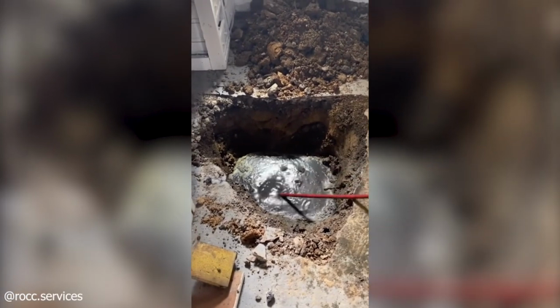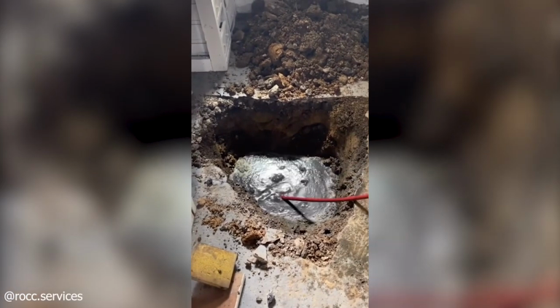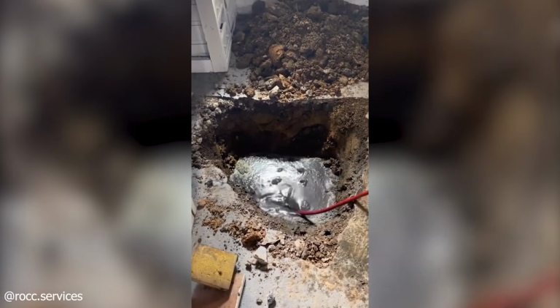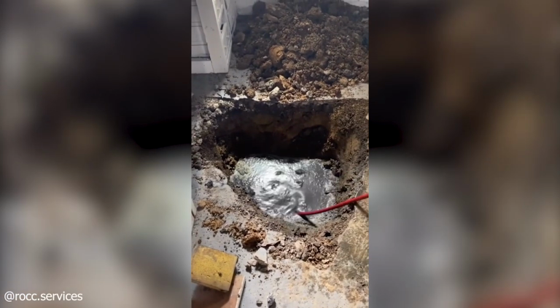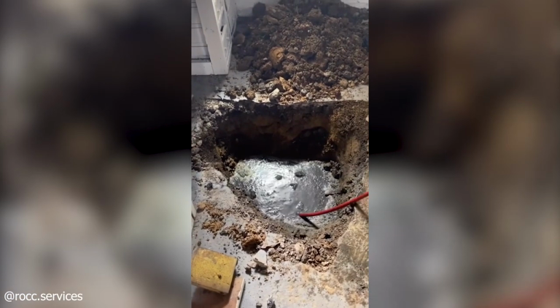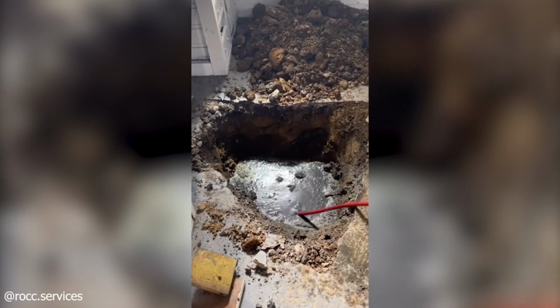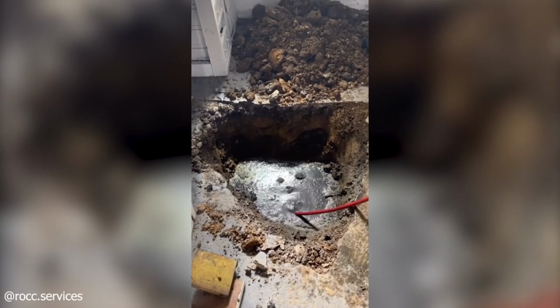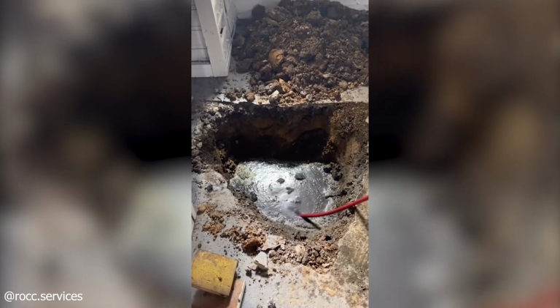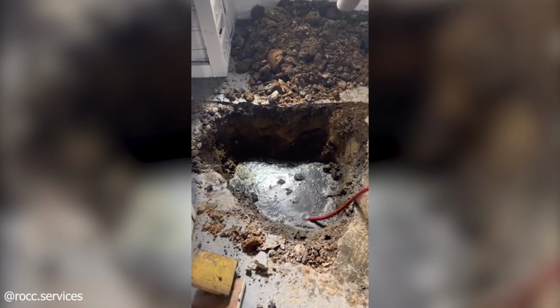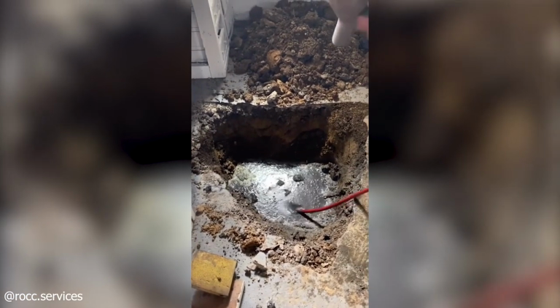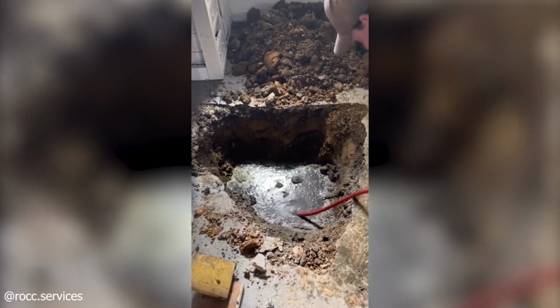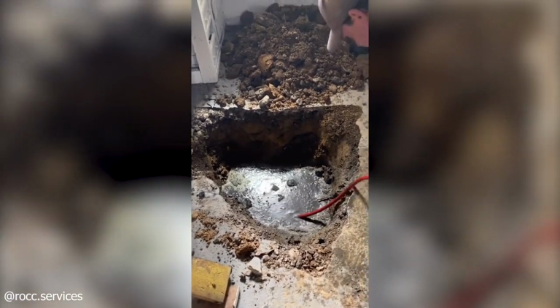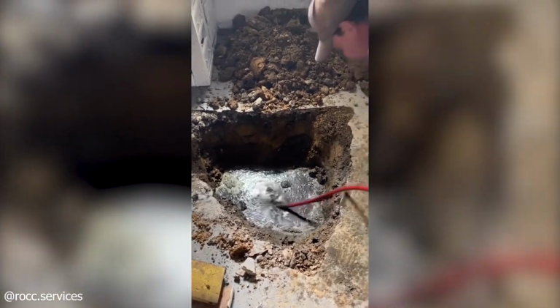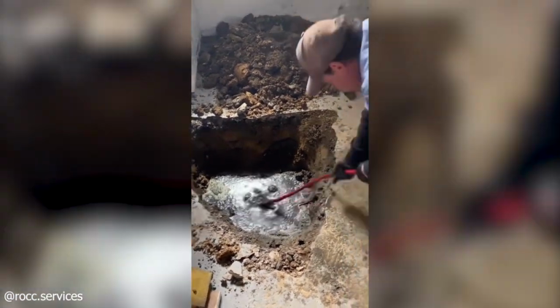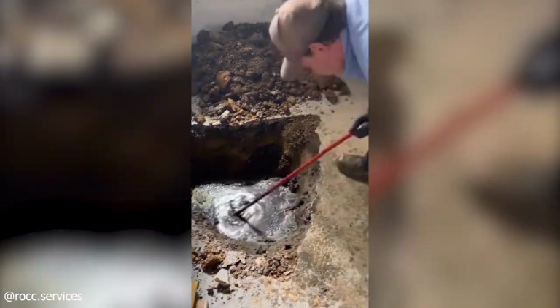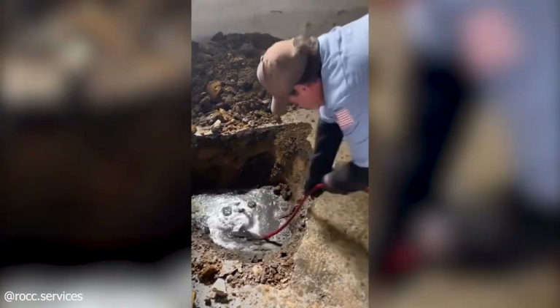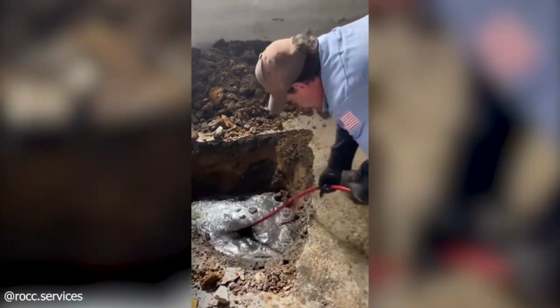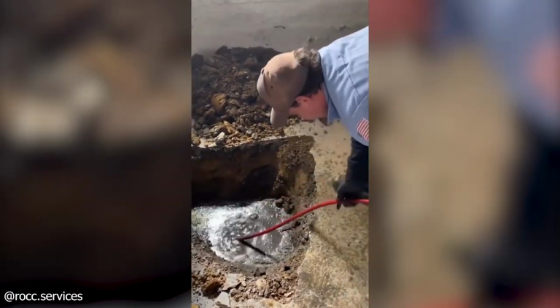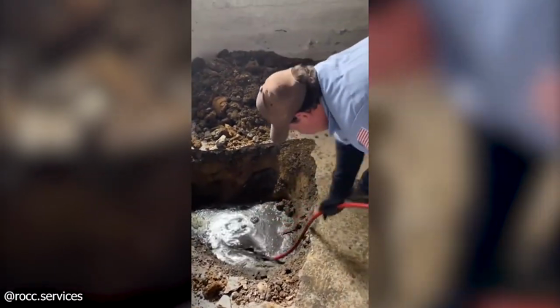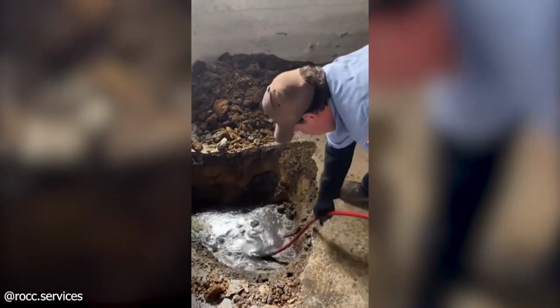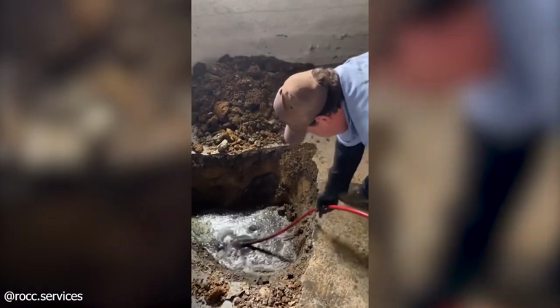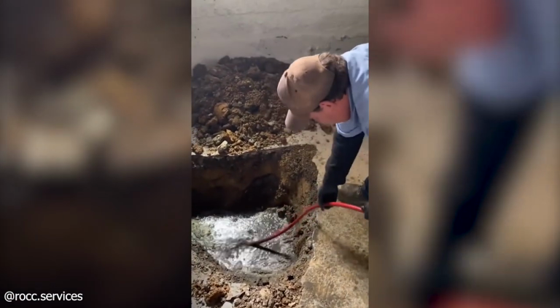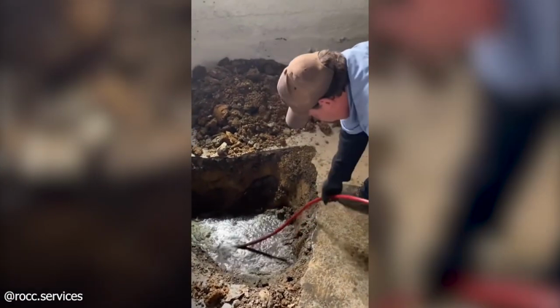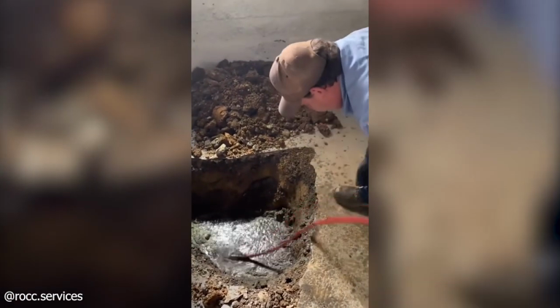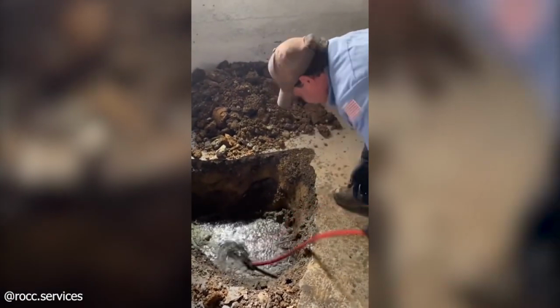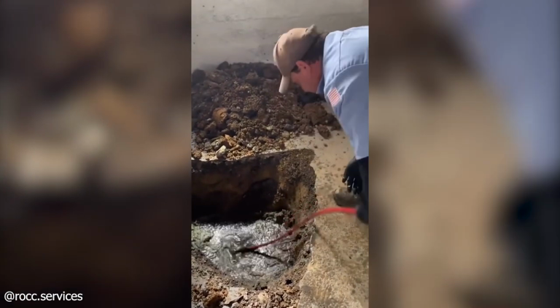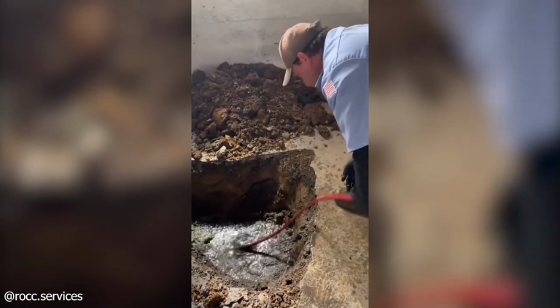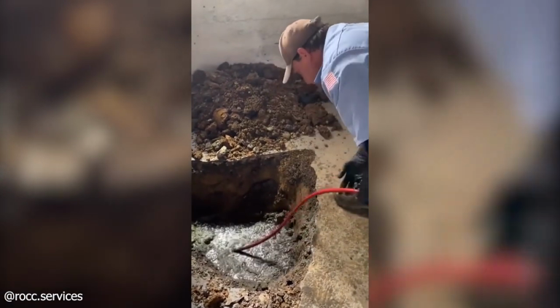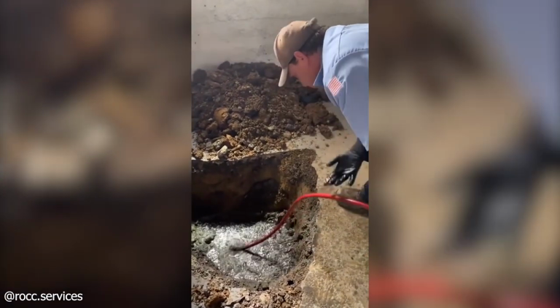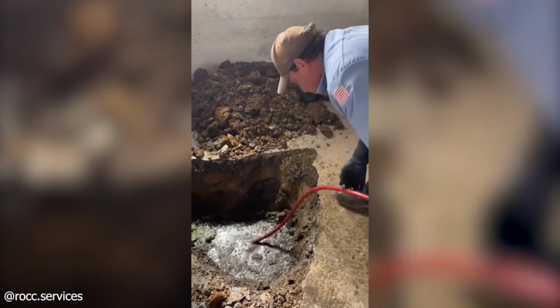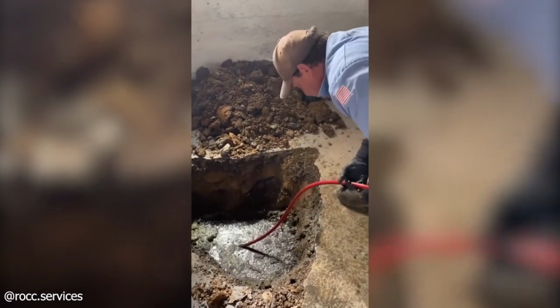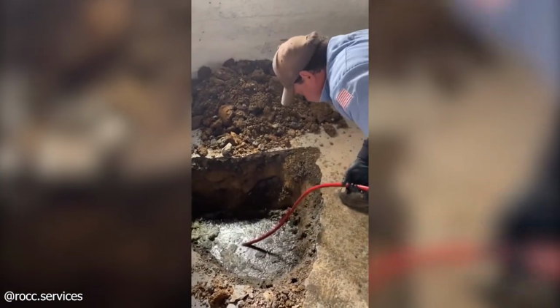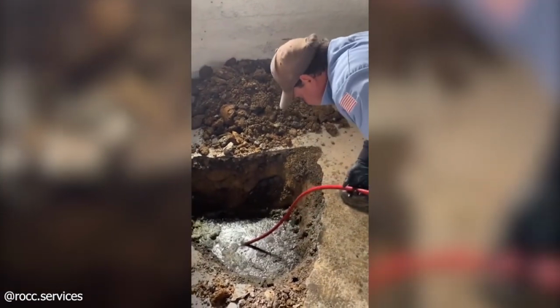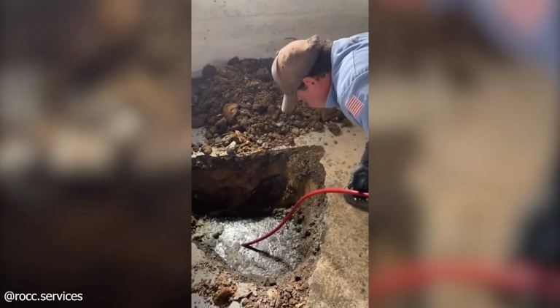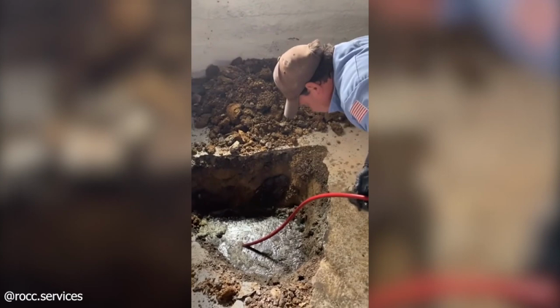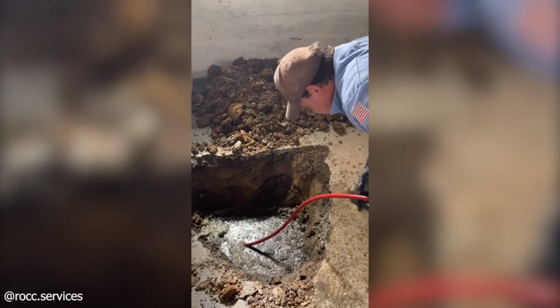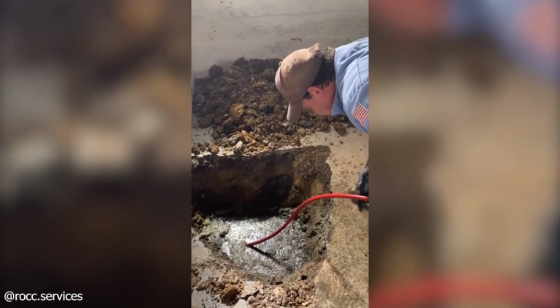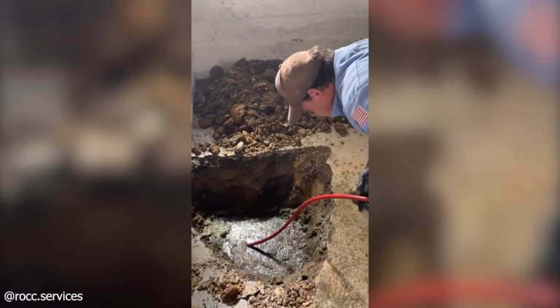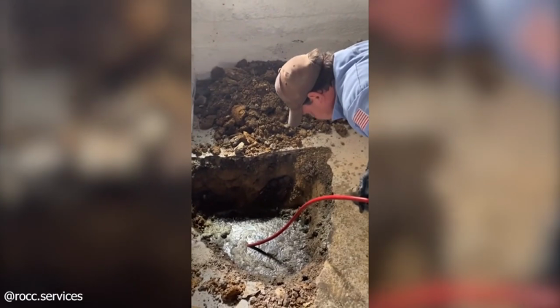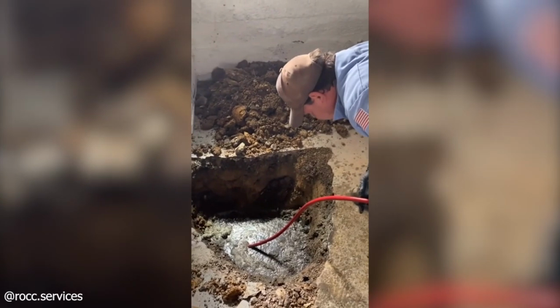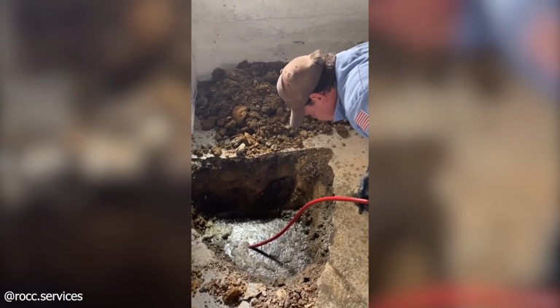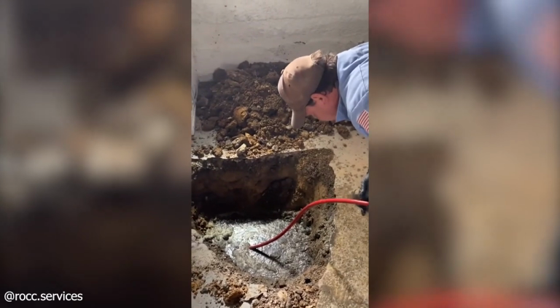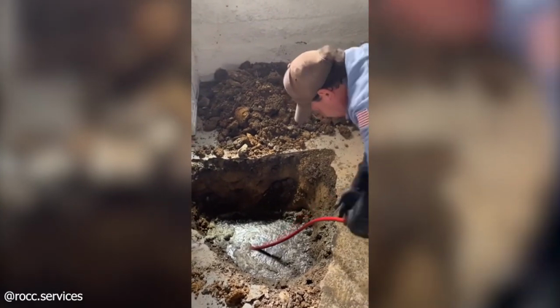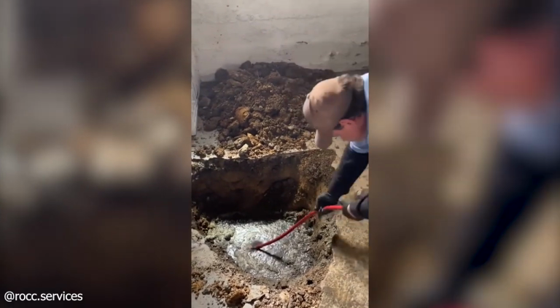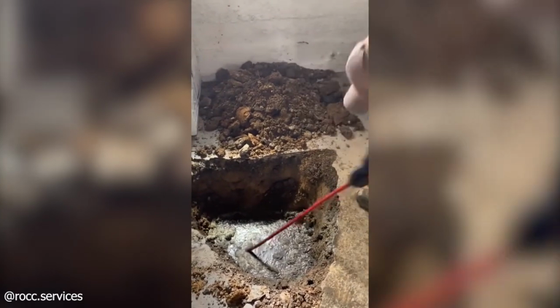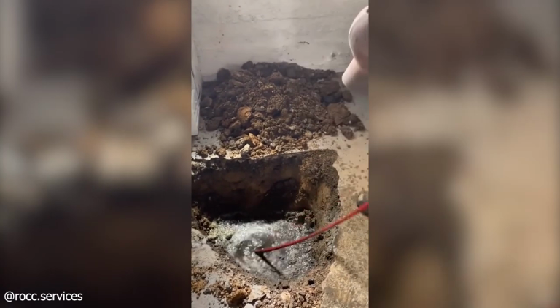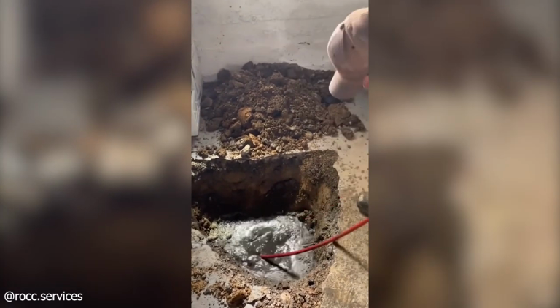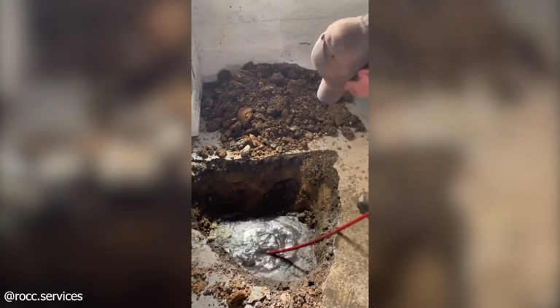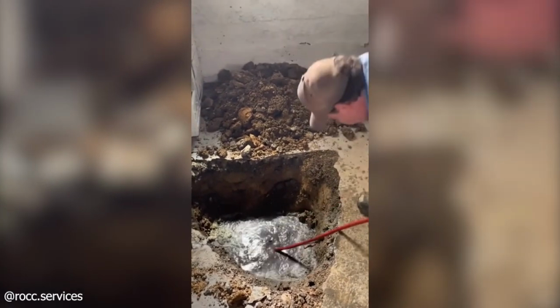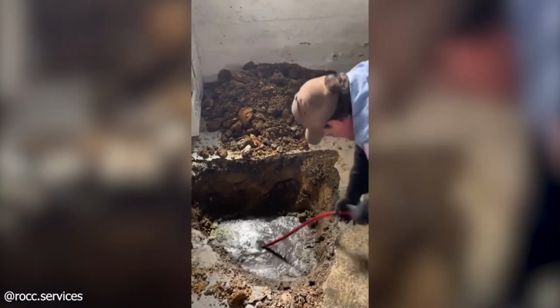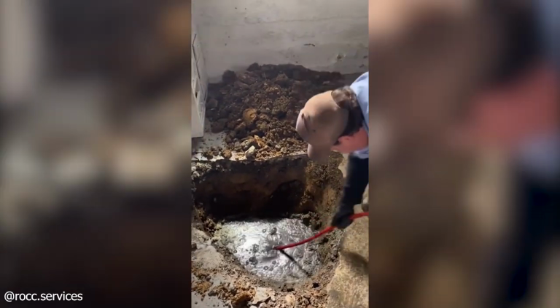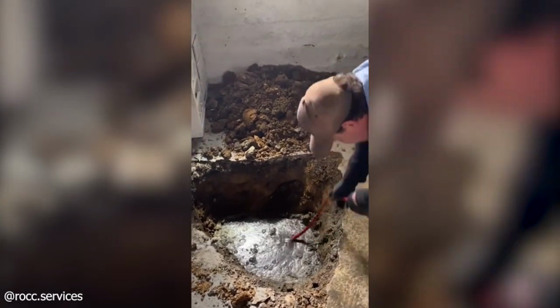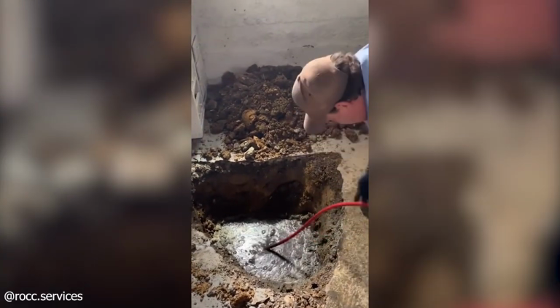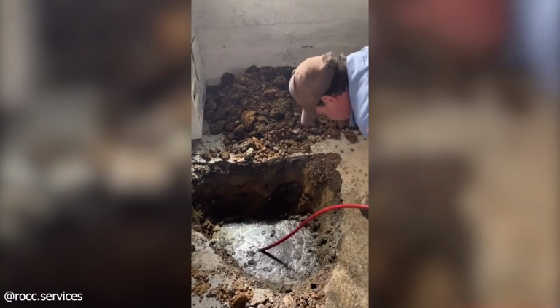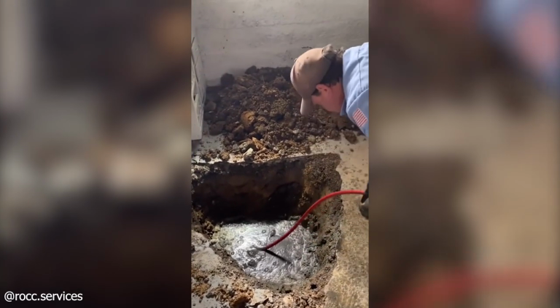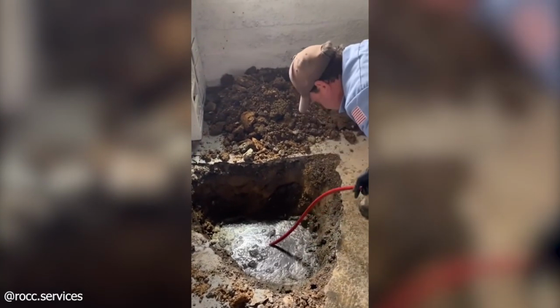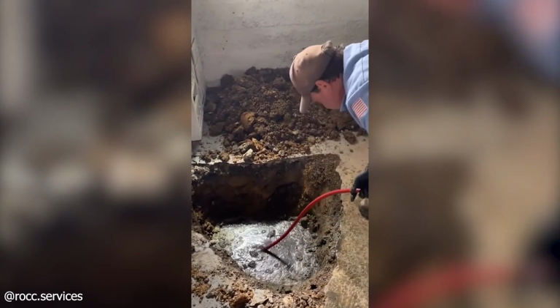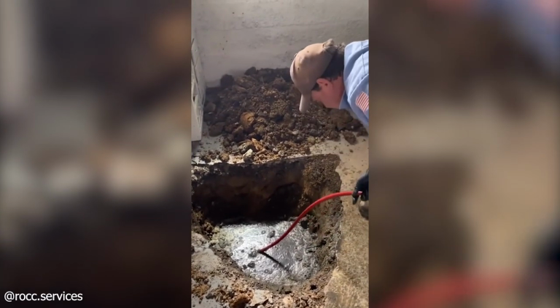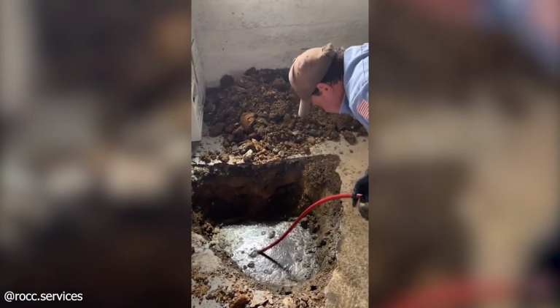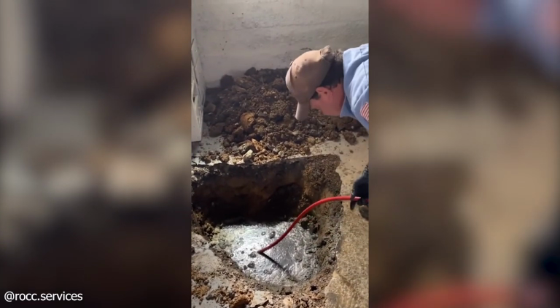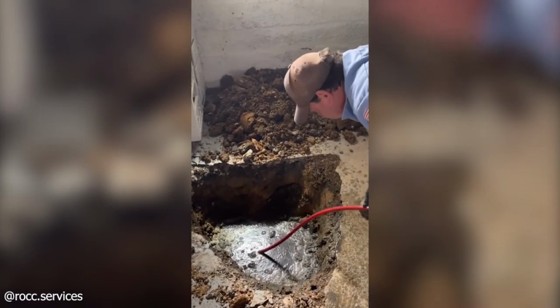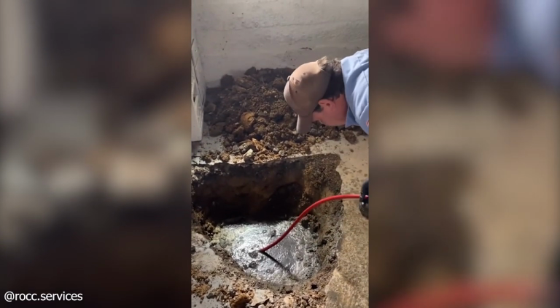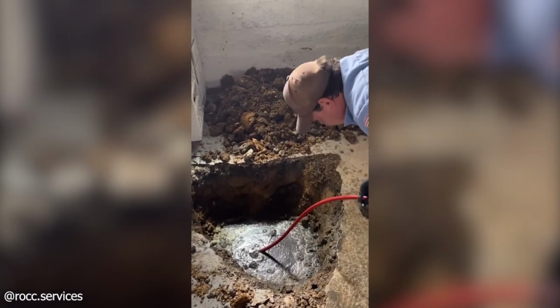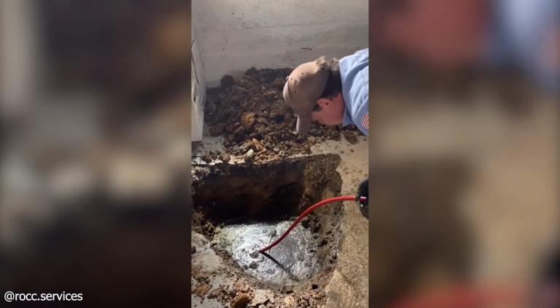Another septic drain pipe being clogged by filth and other garbage, which leads to a water jetting opening operation.